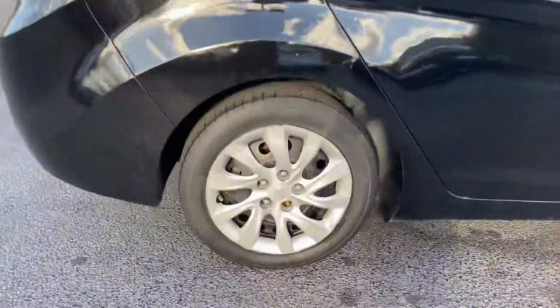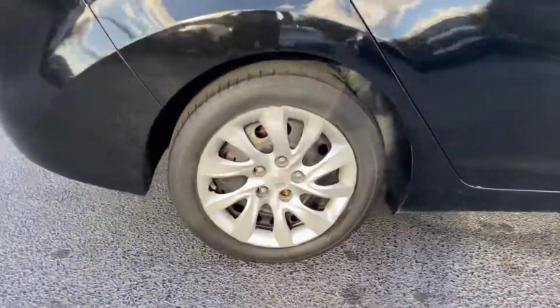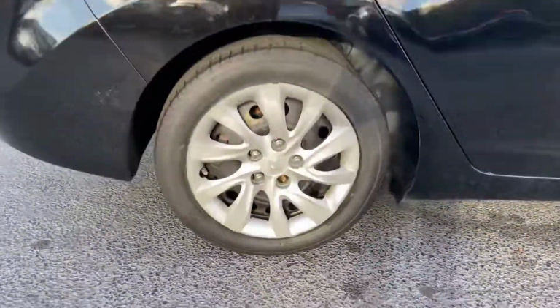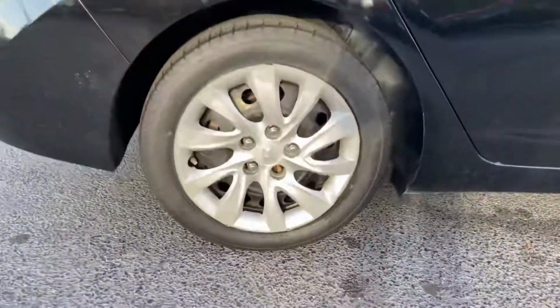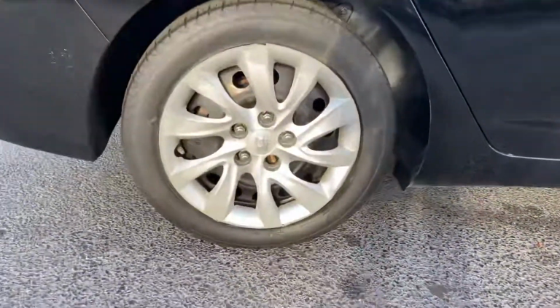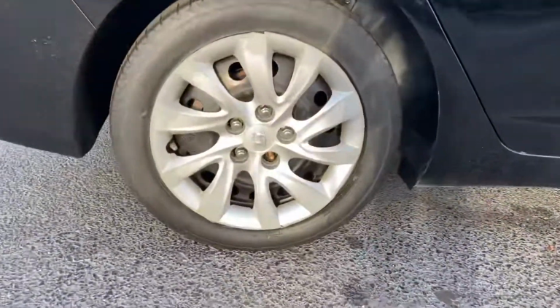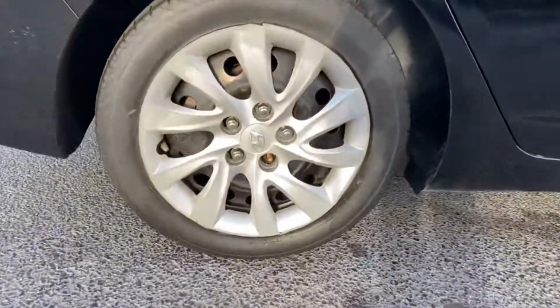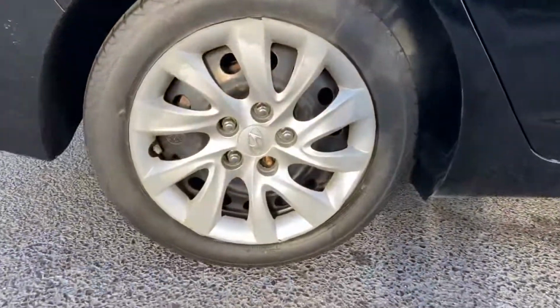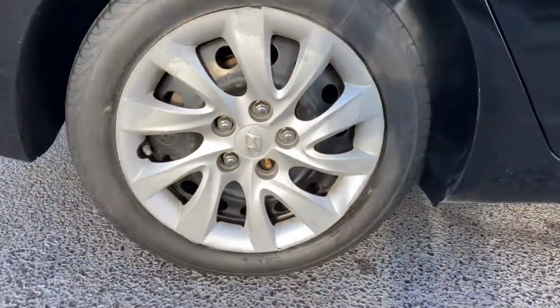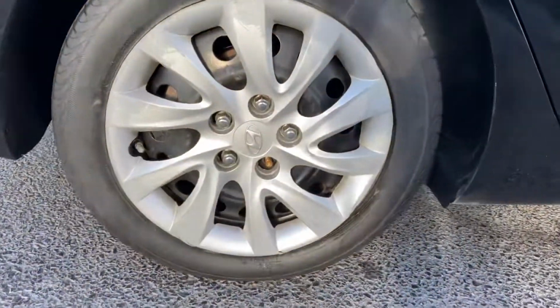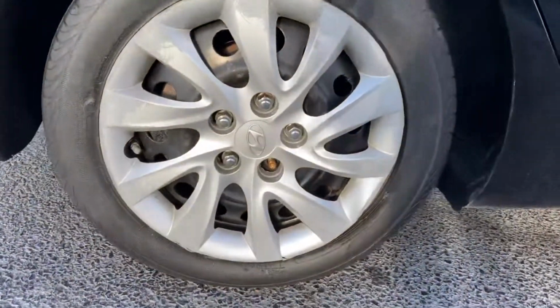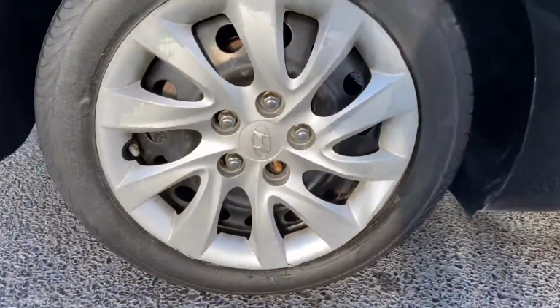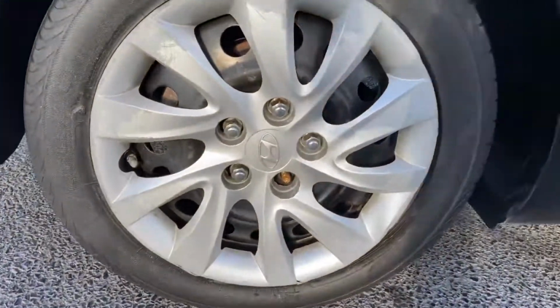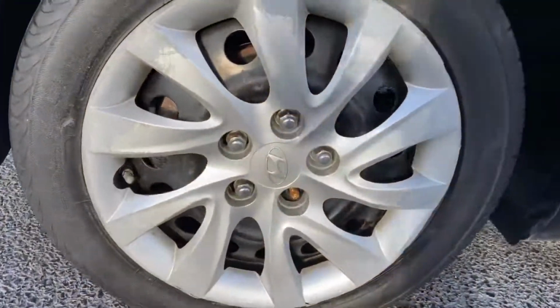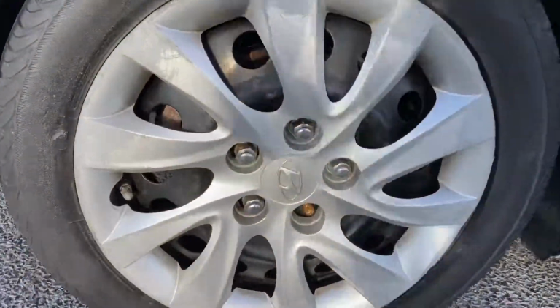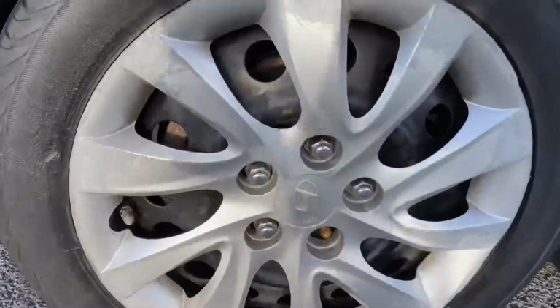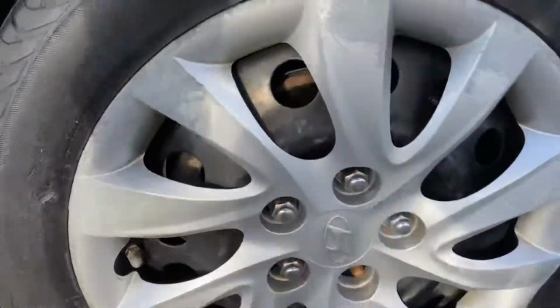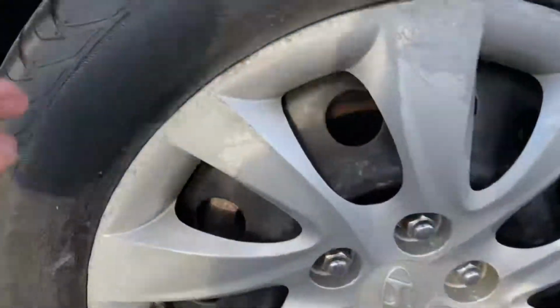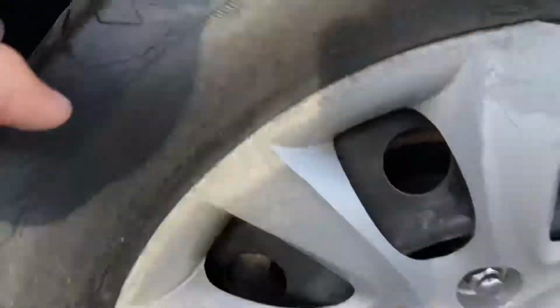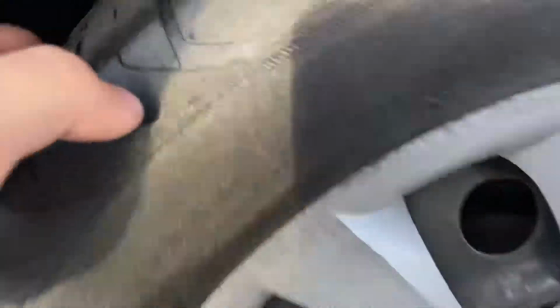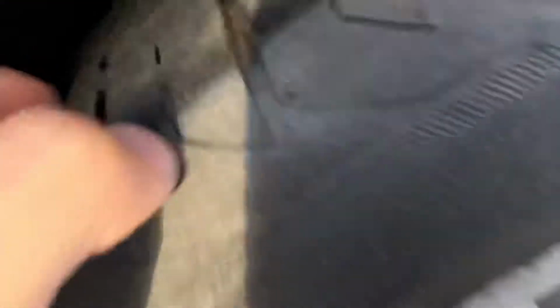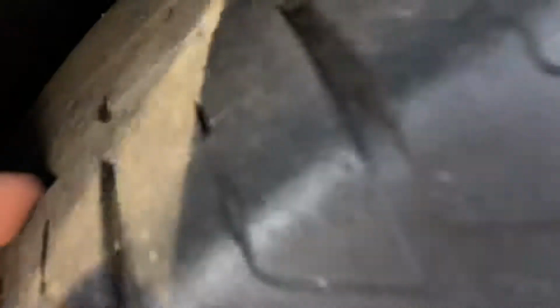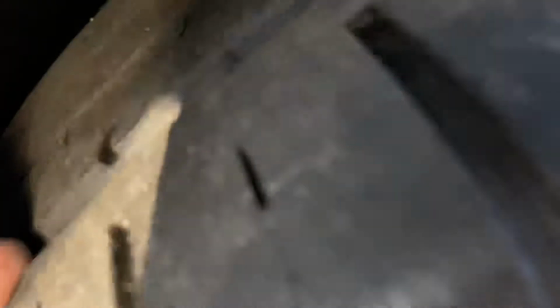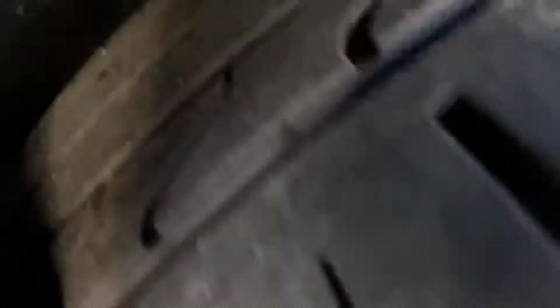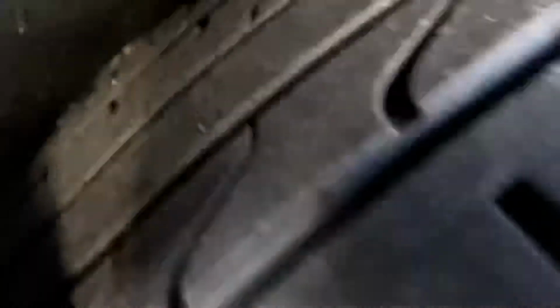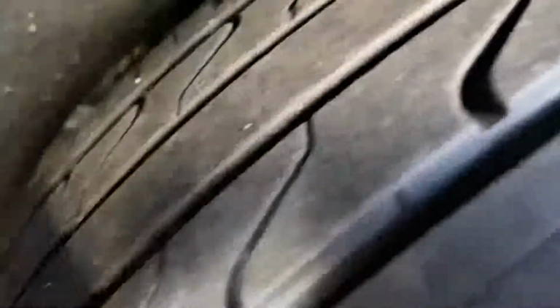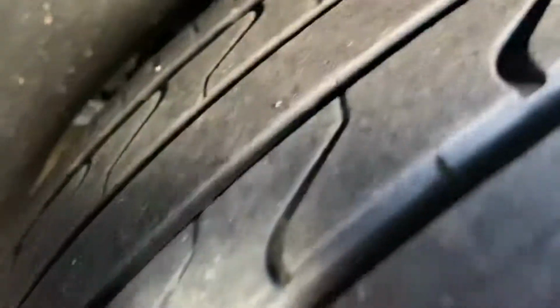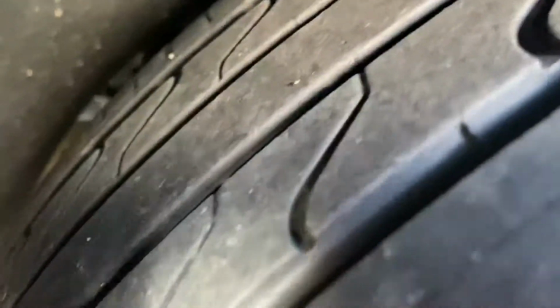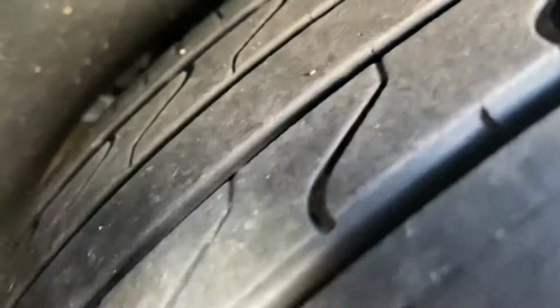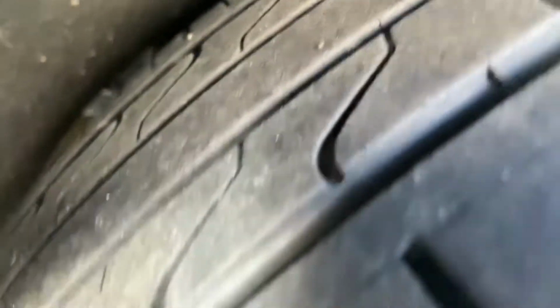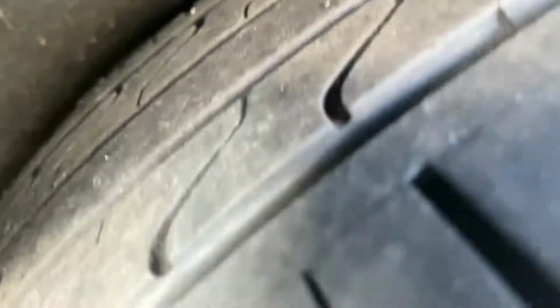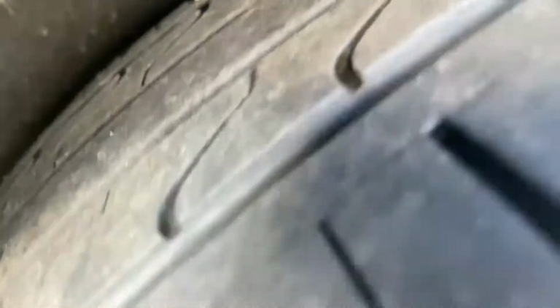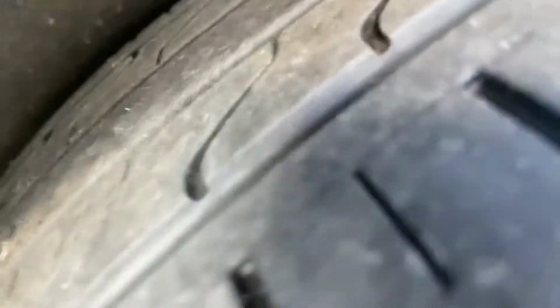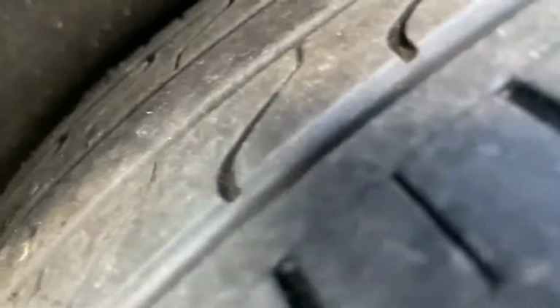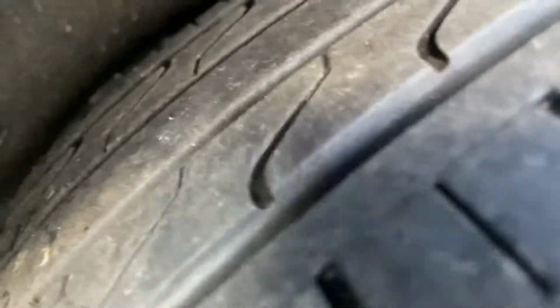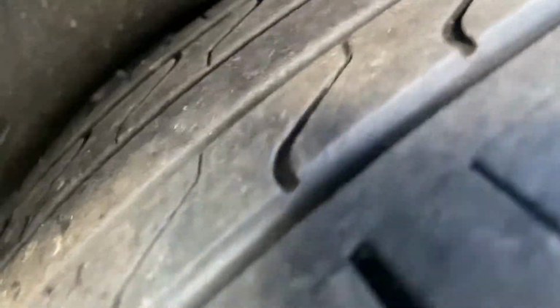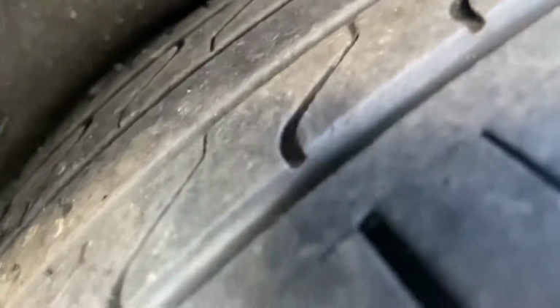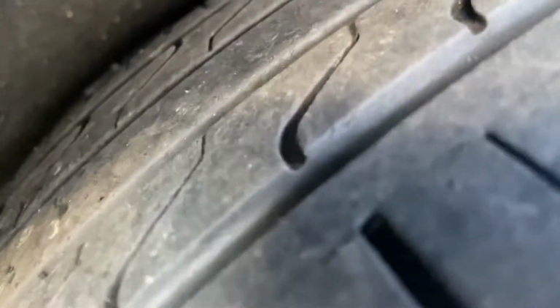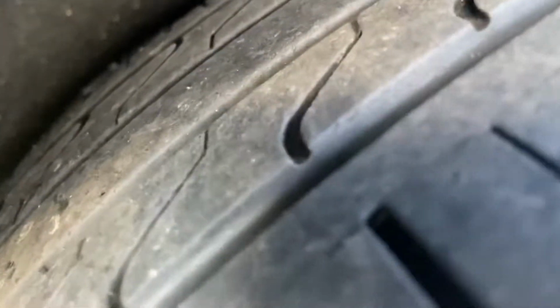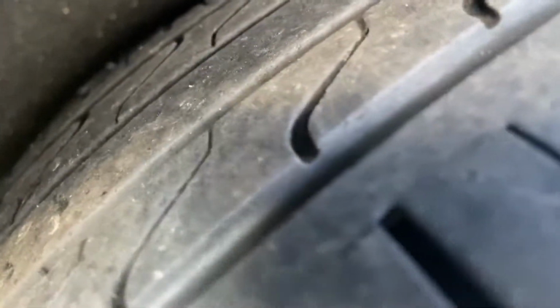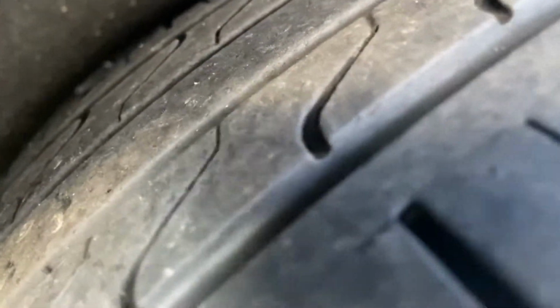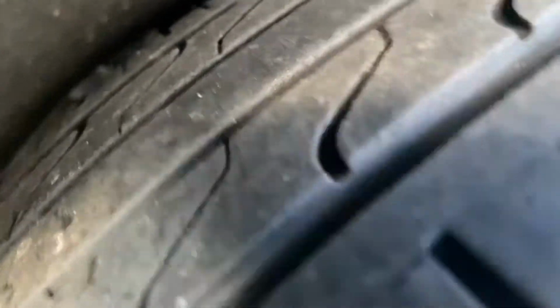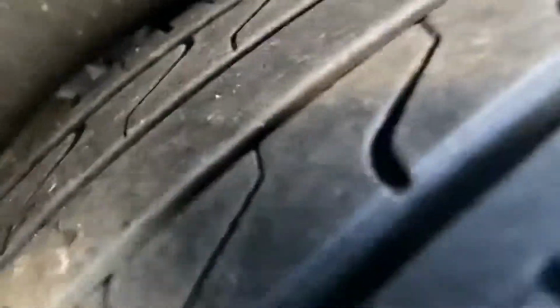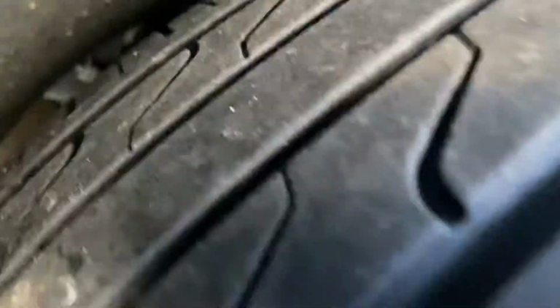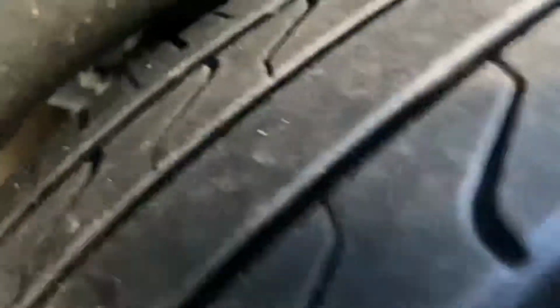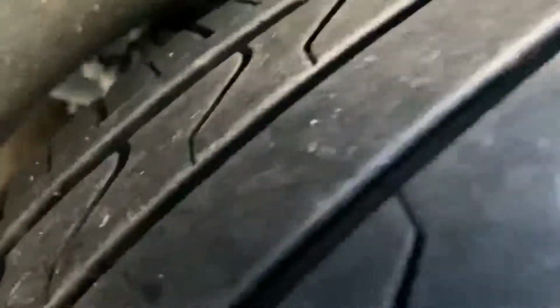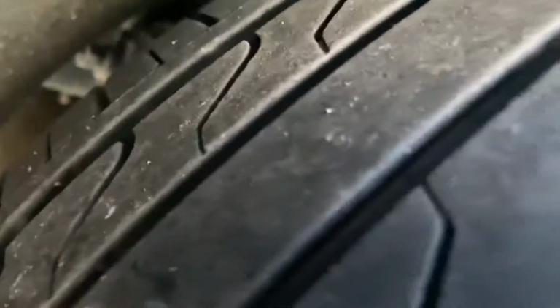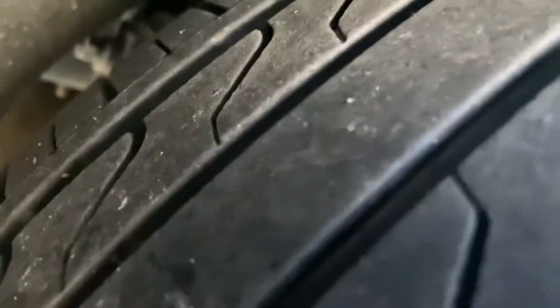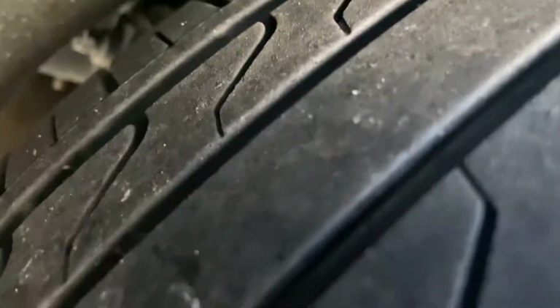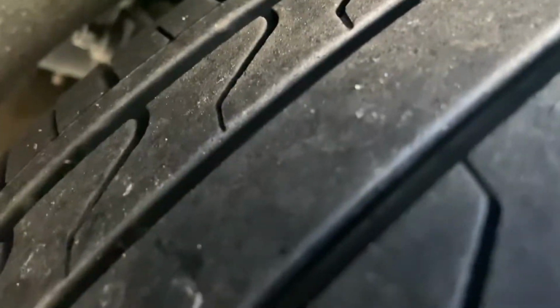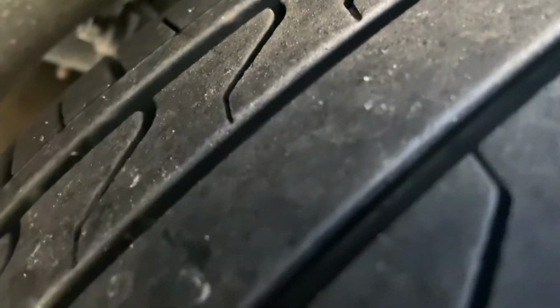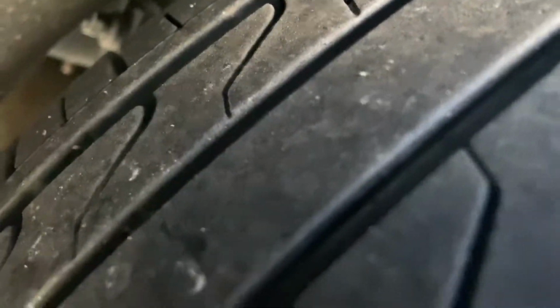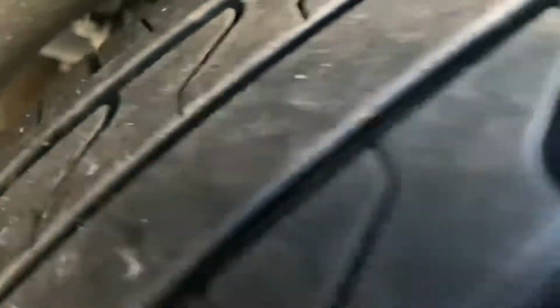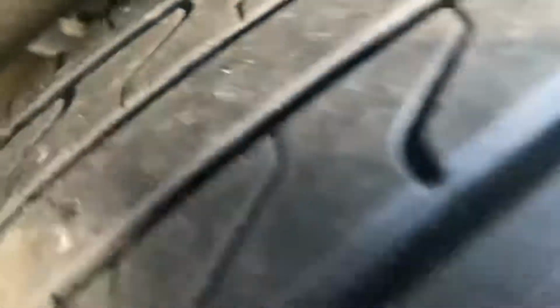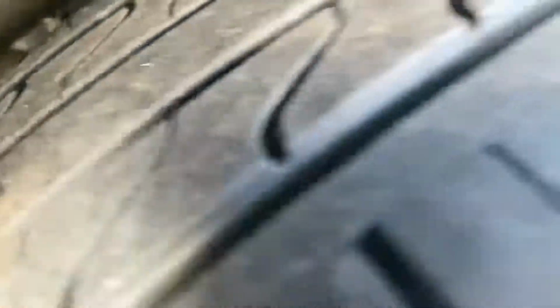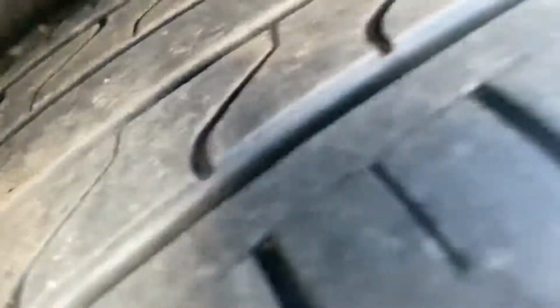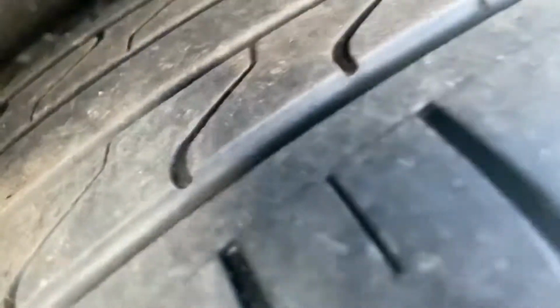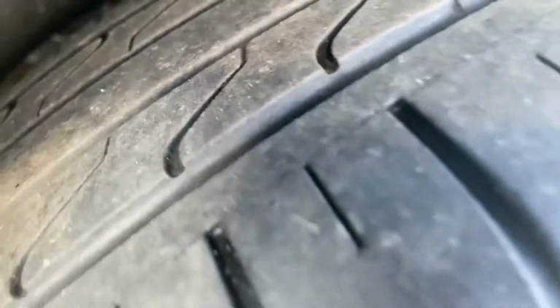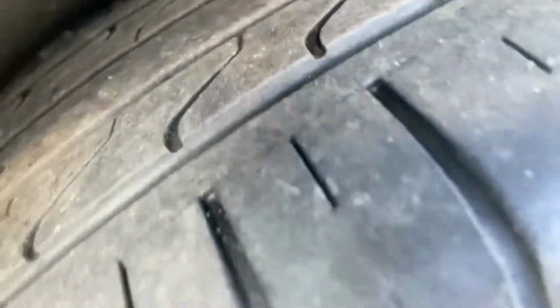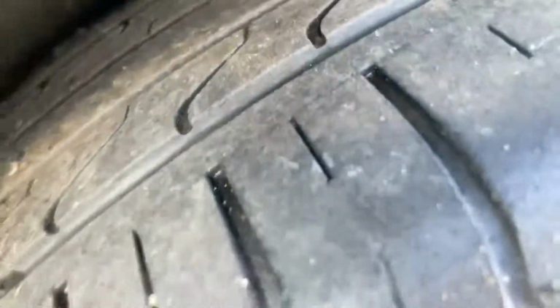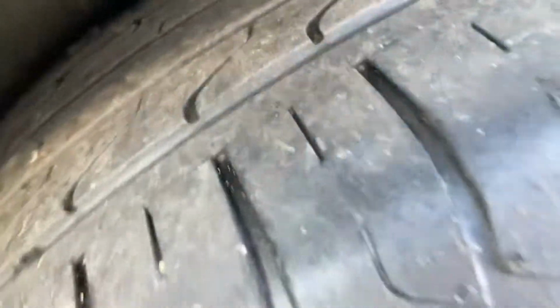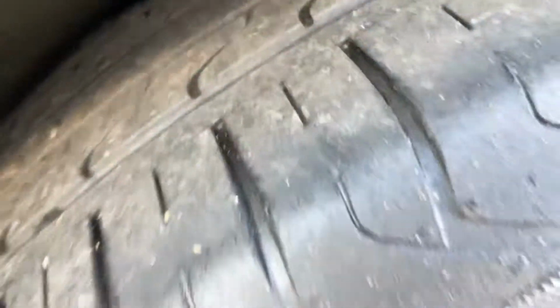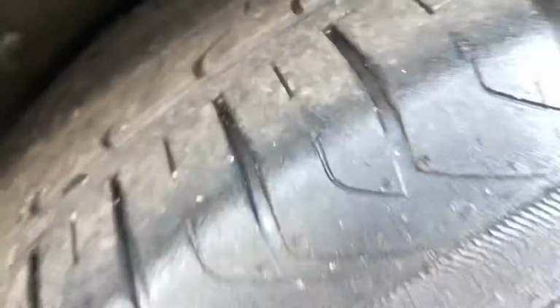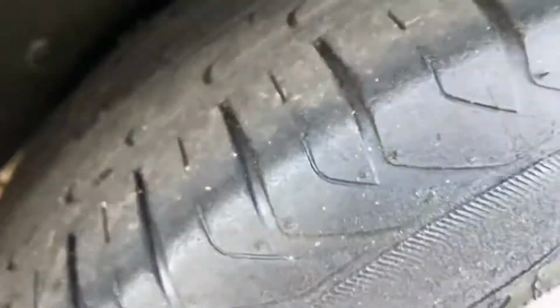Here are the wheels. Tire tread is good — still some good life left on these tires.